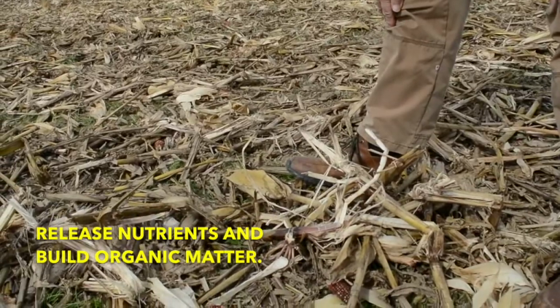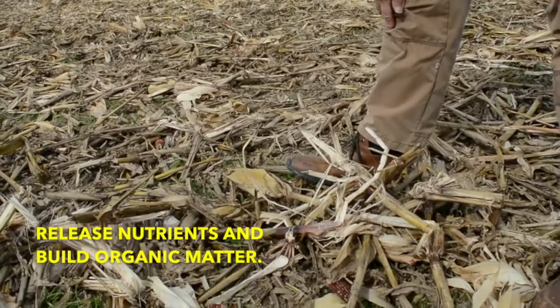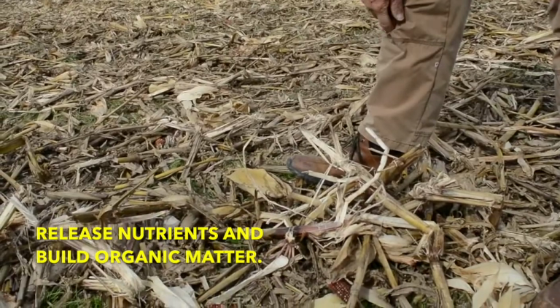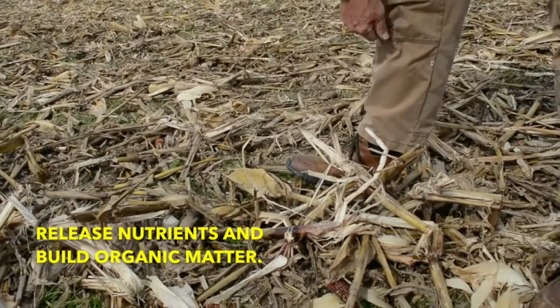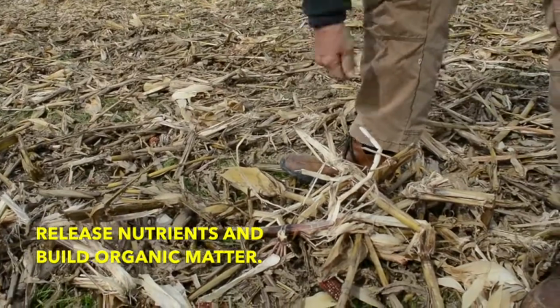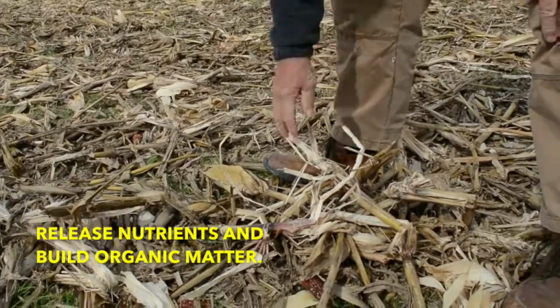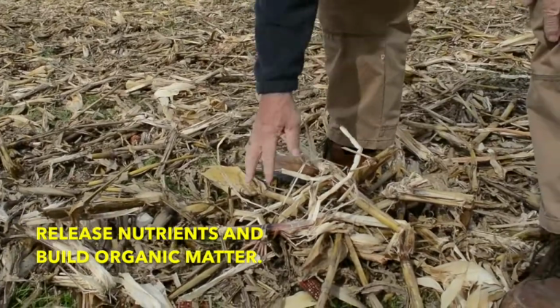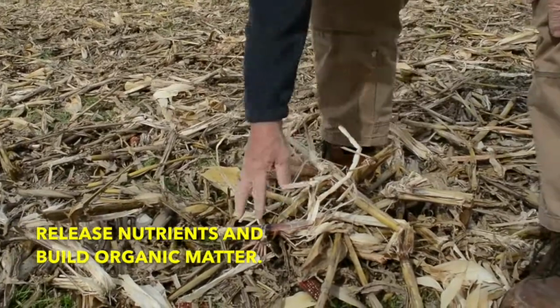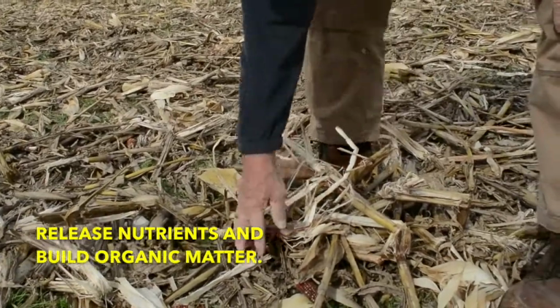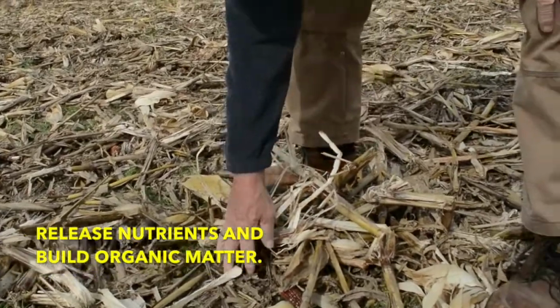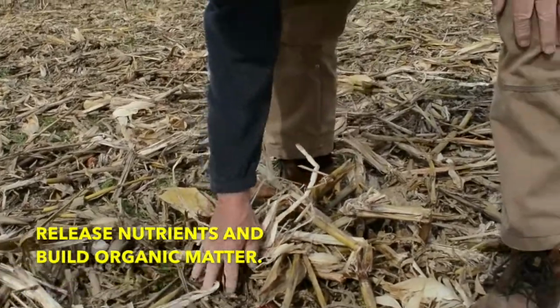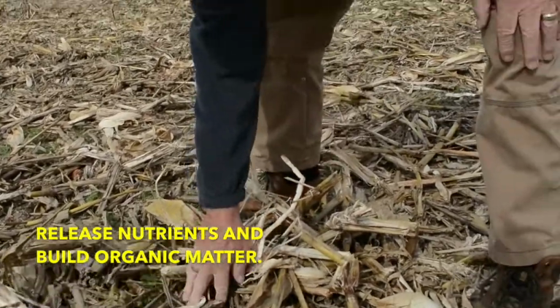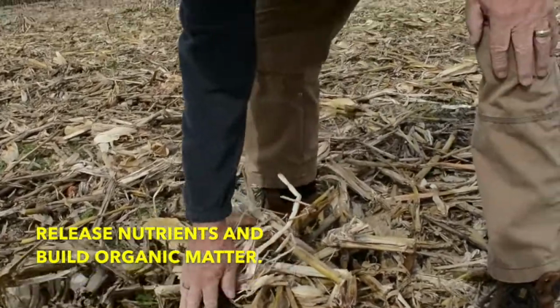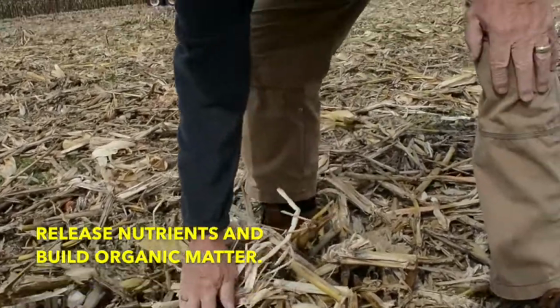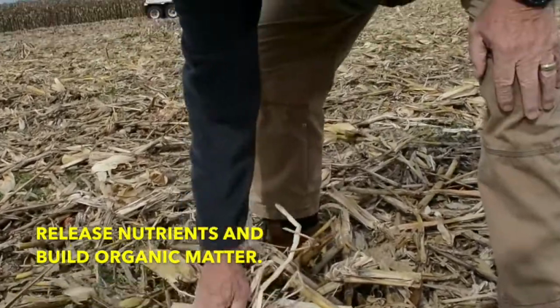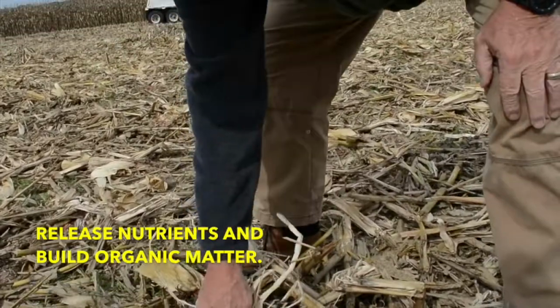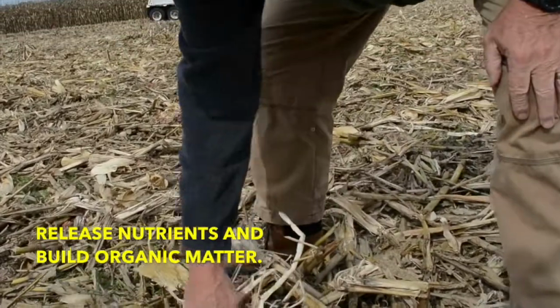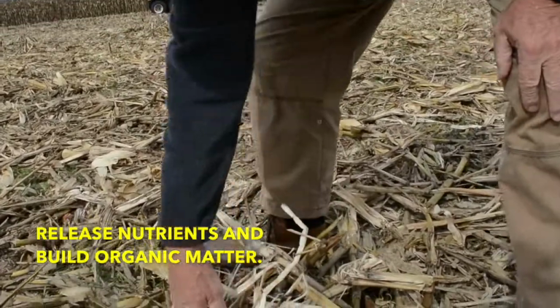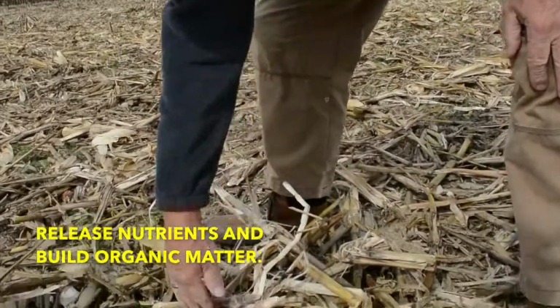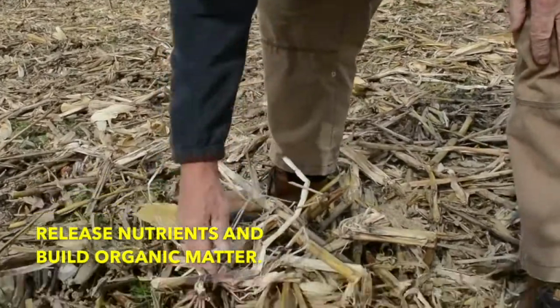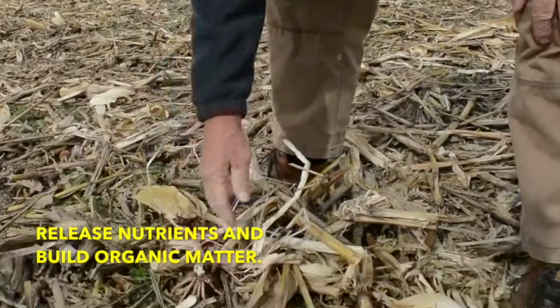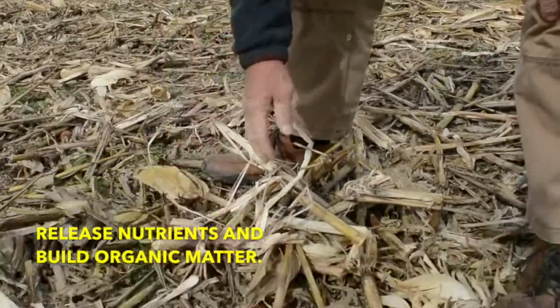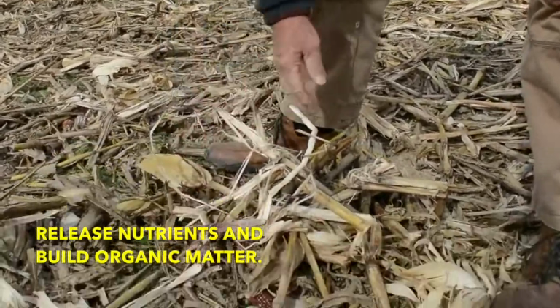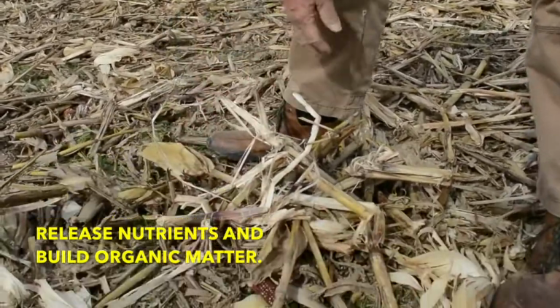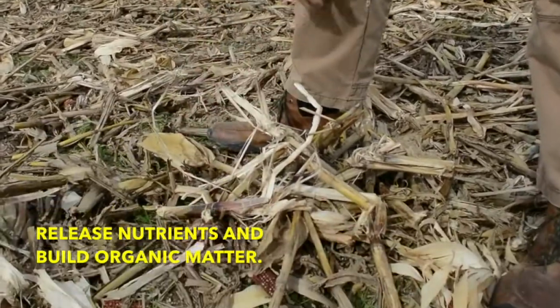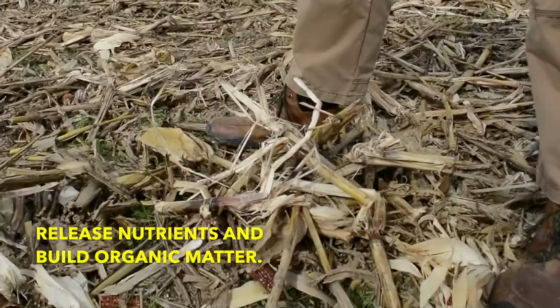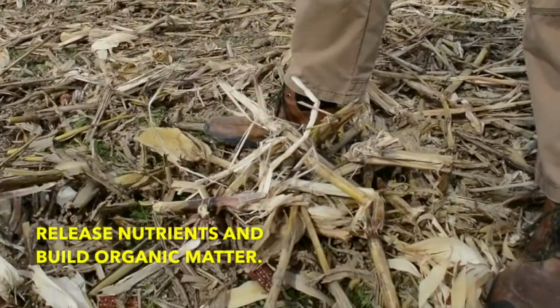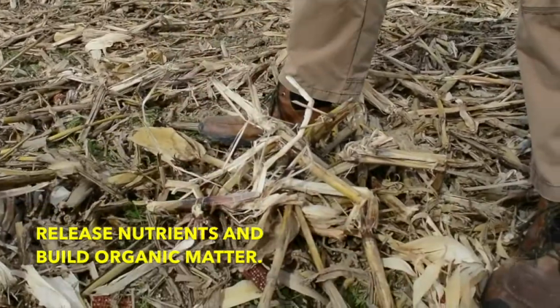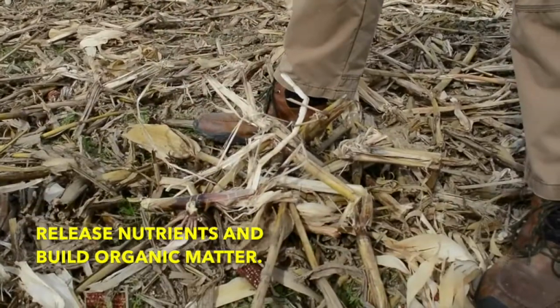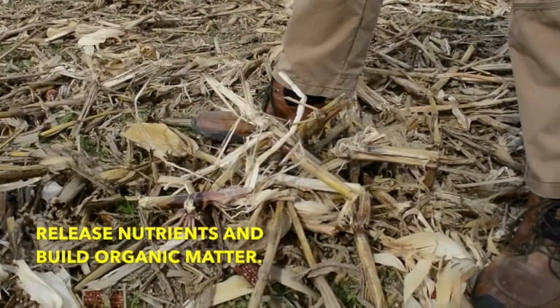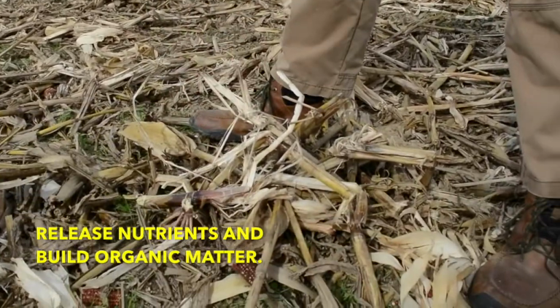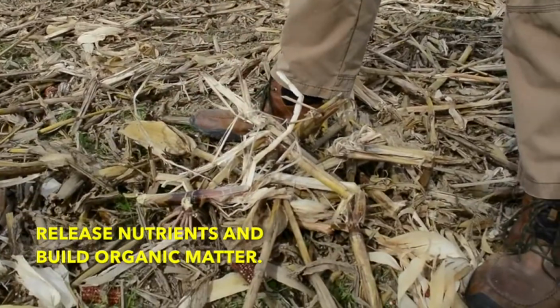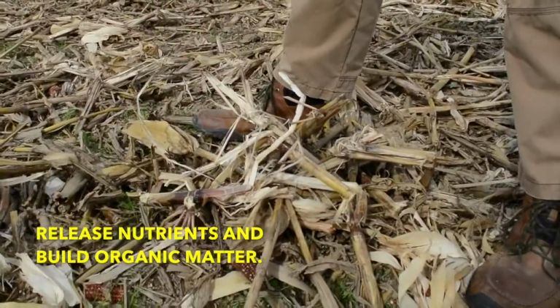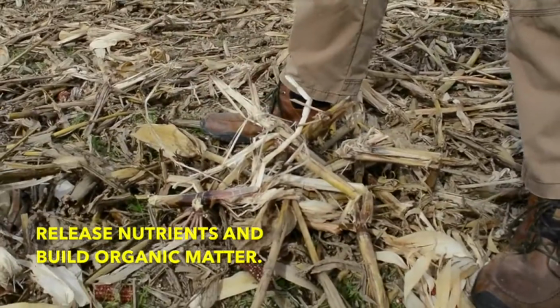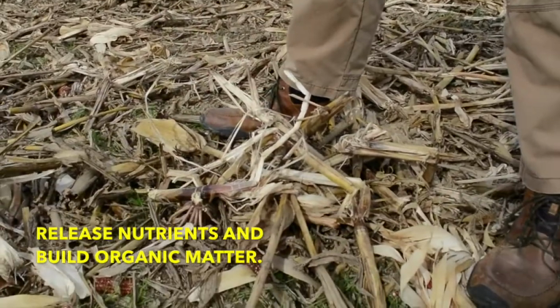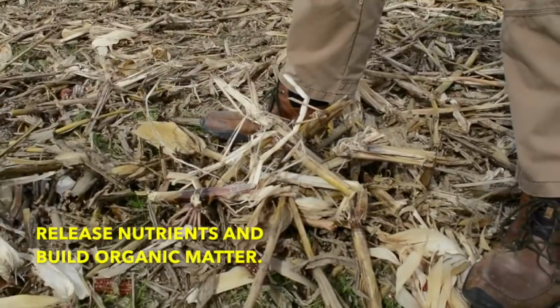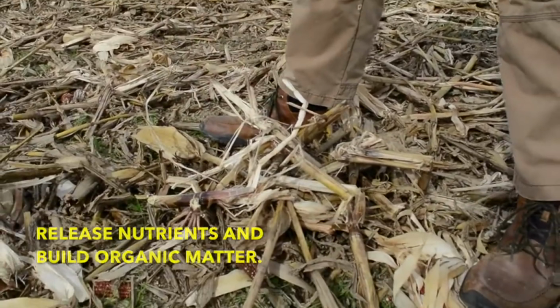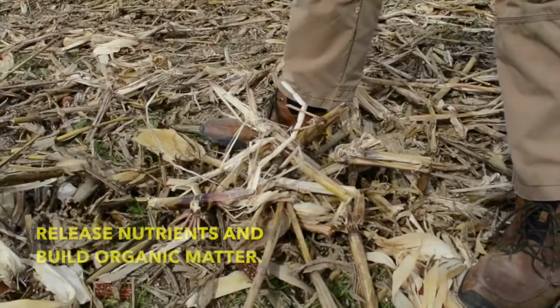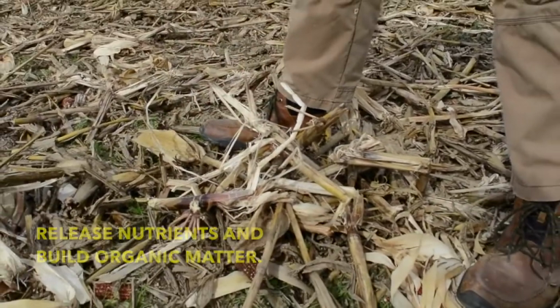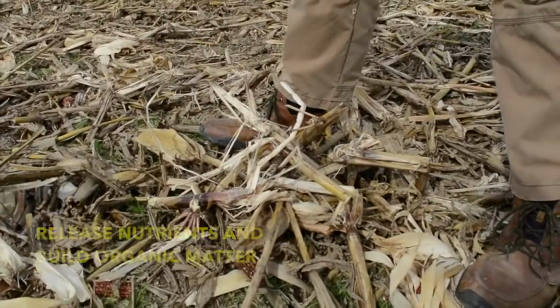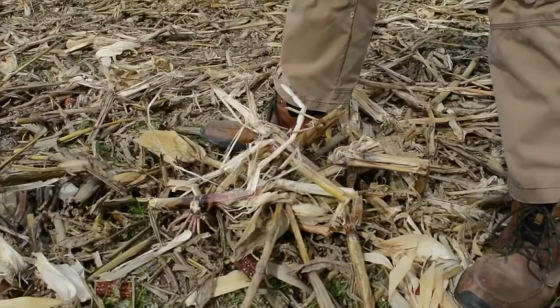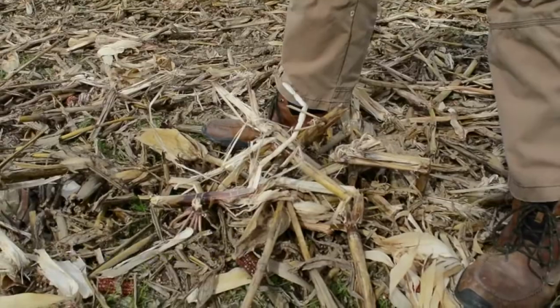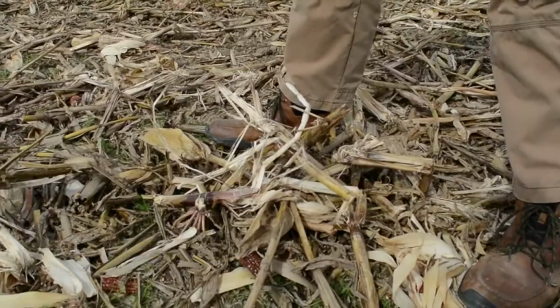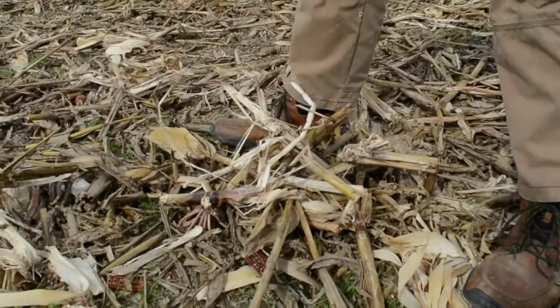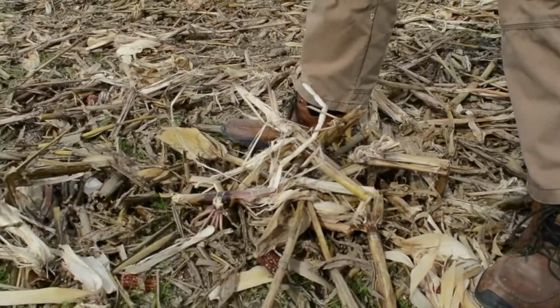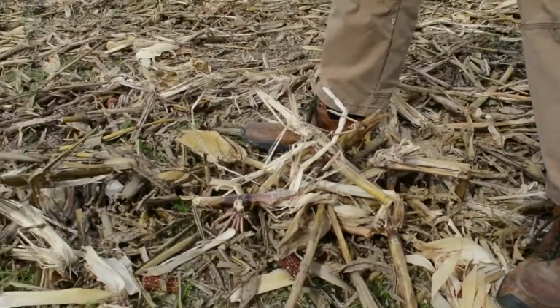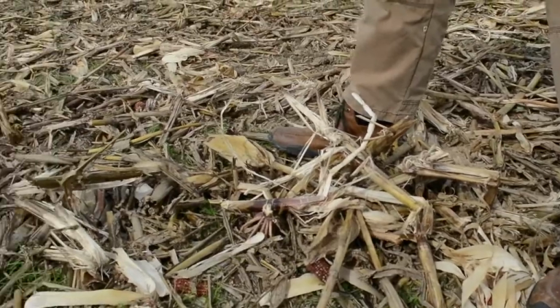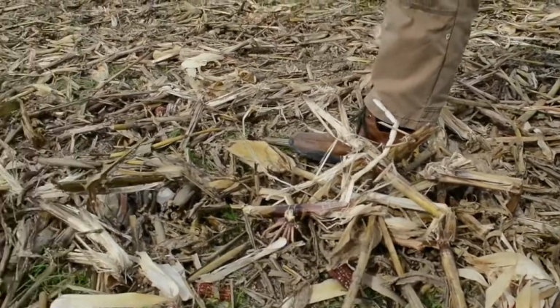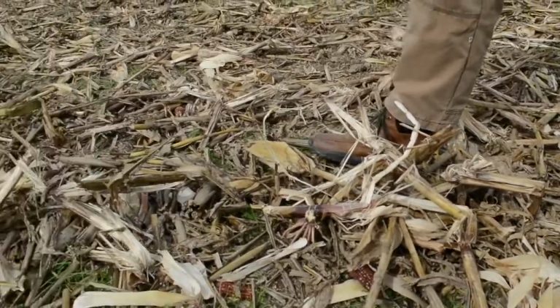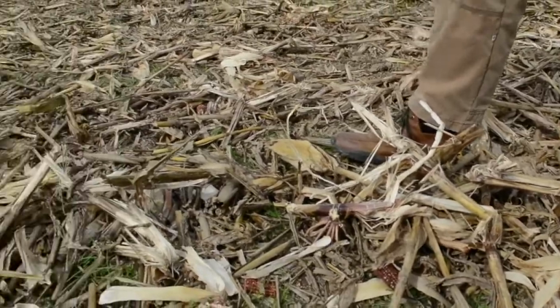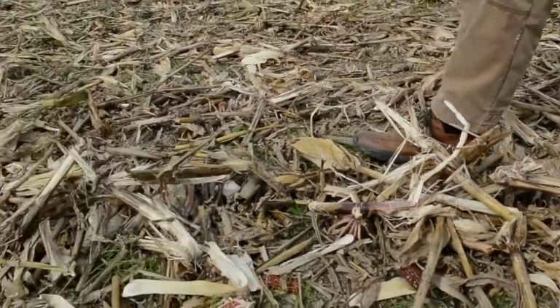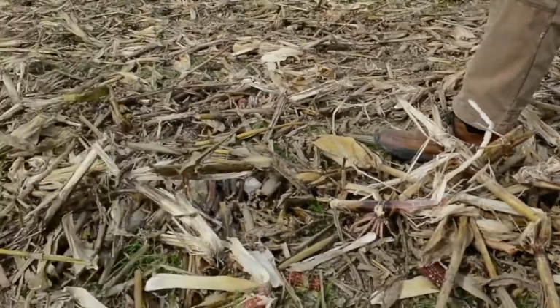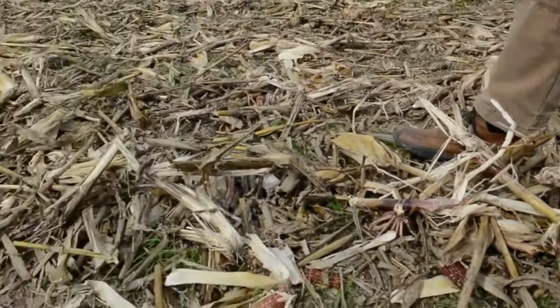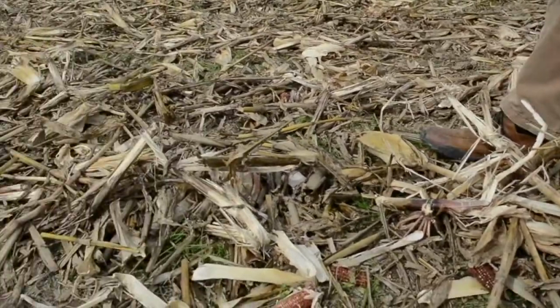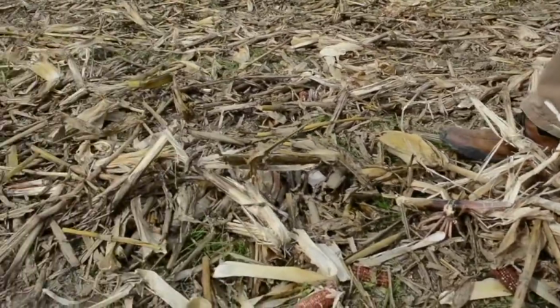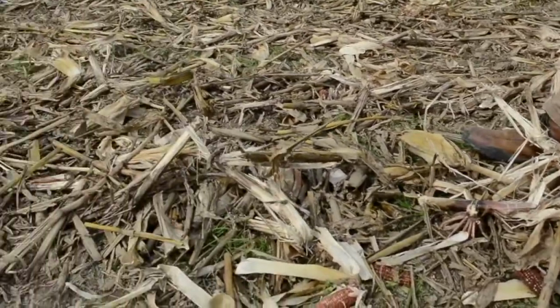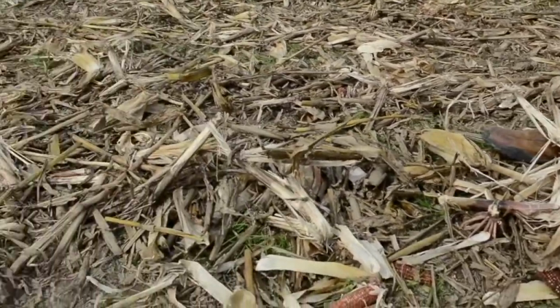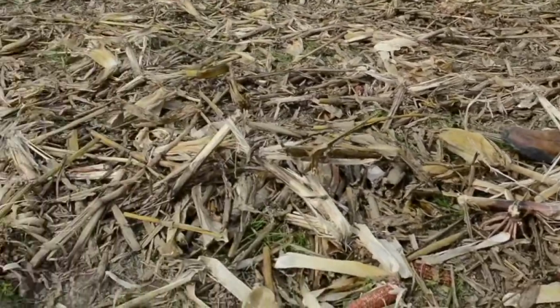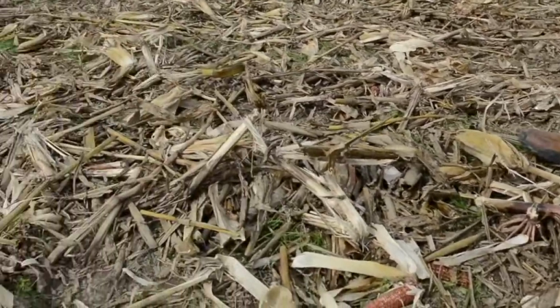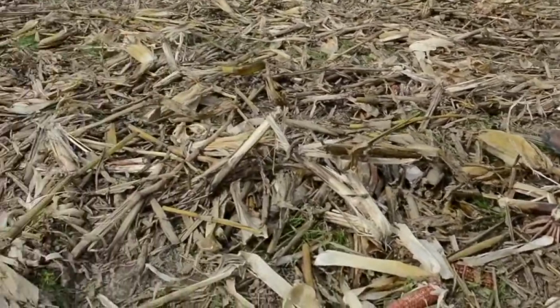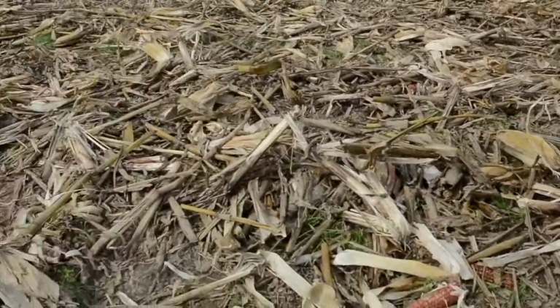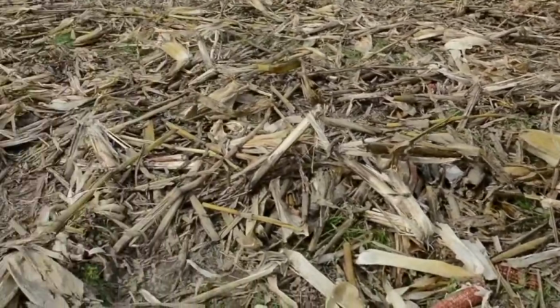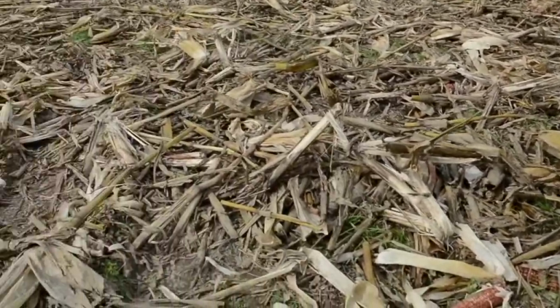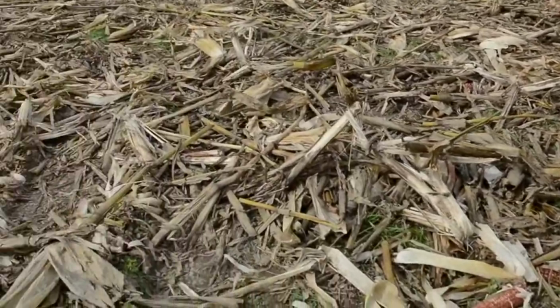This root mass will help build your organic matter in your soil once we decompose it.